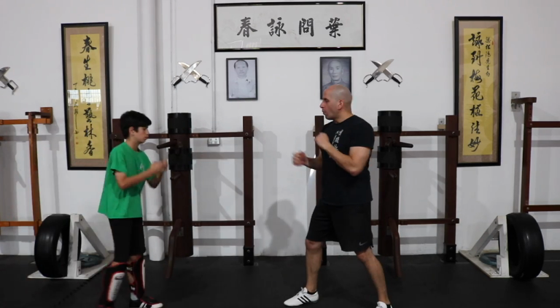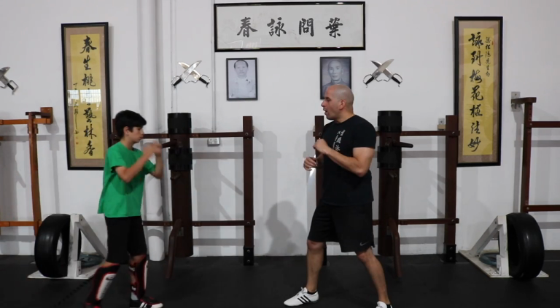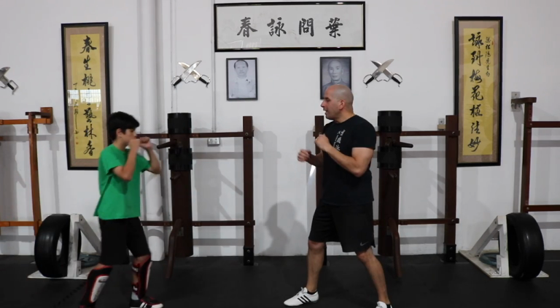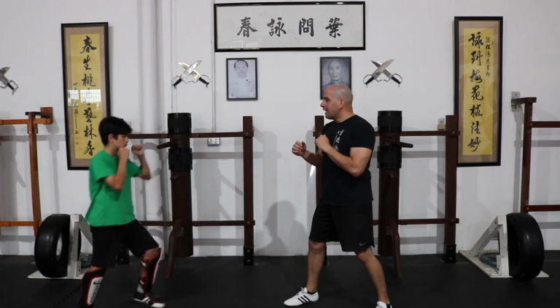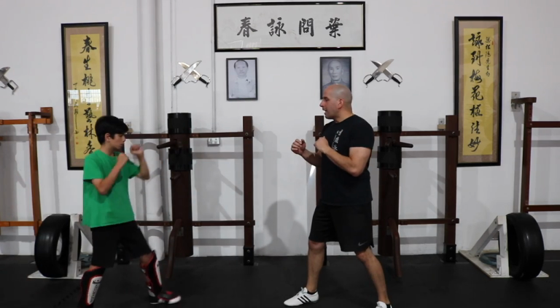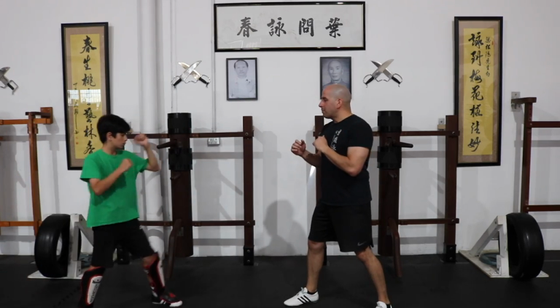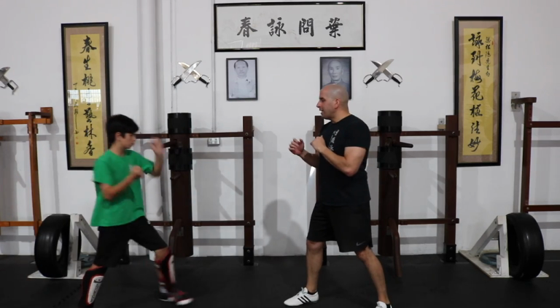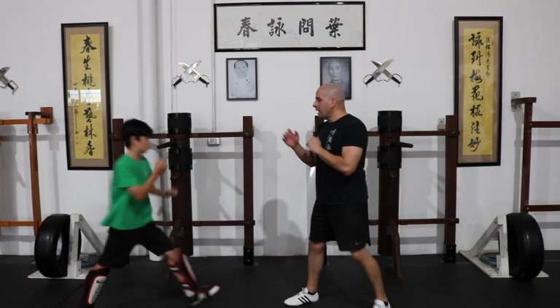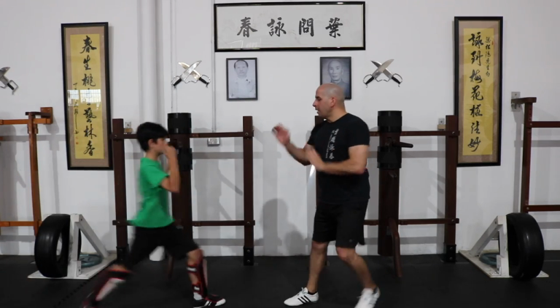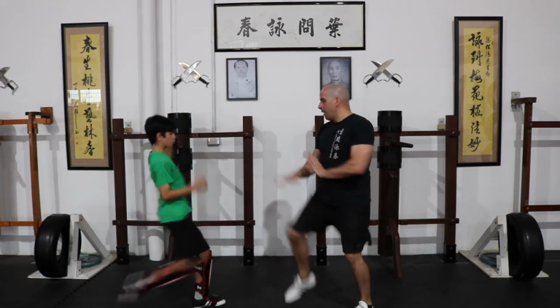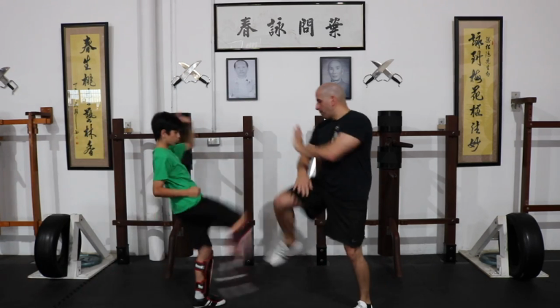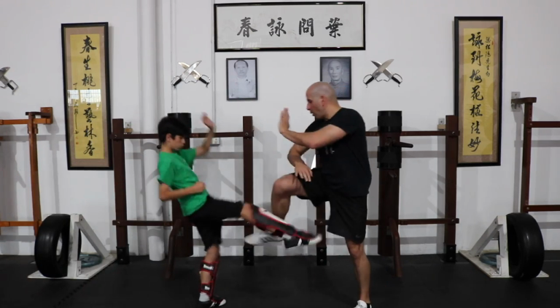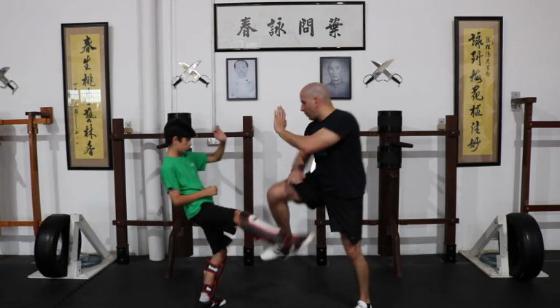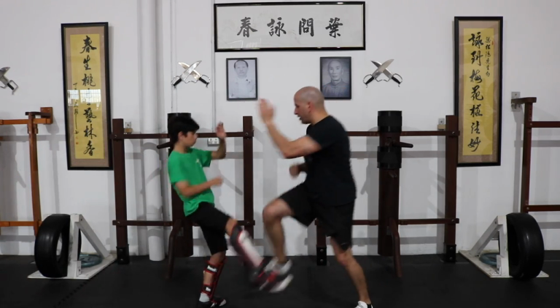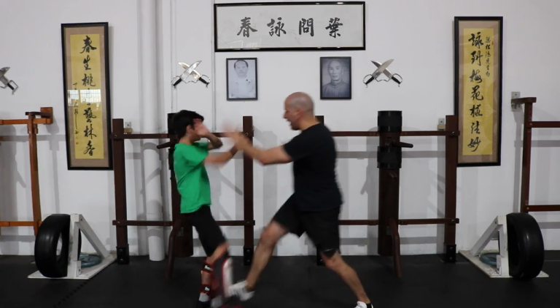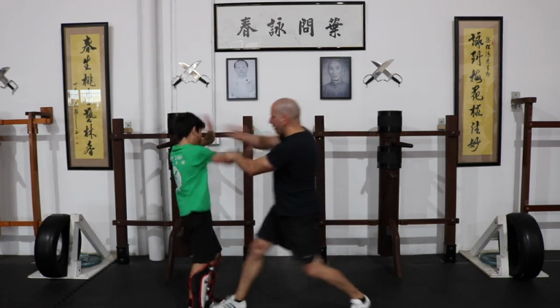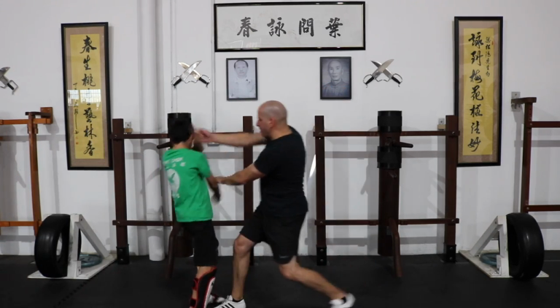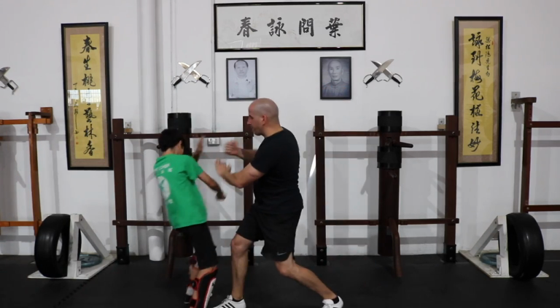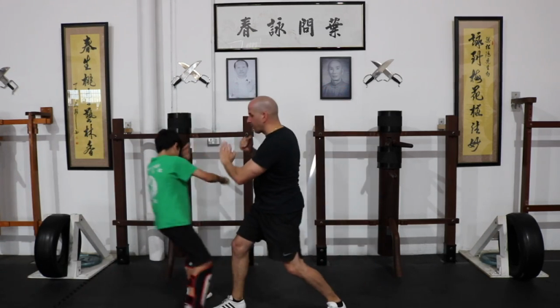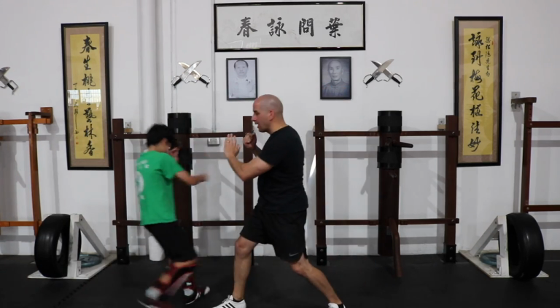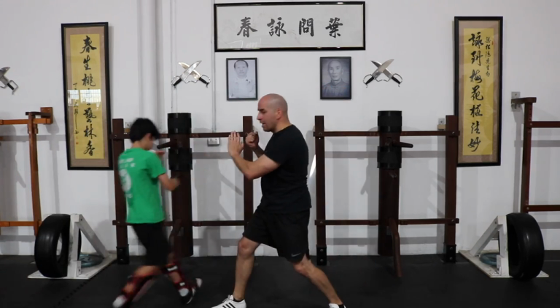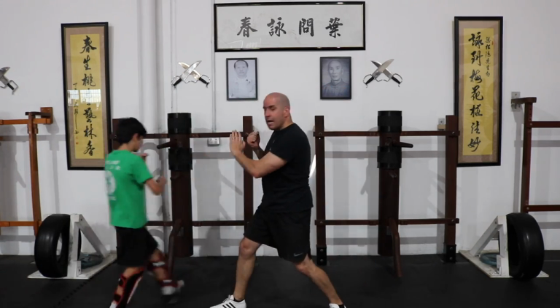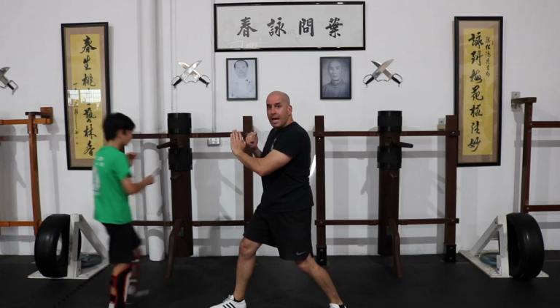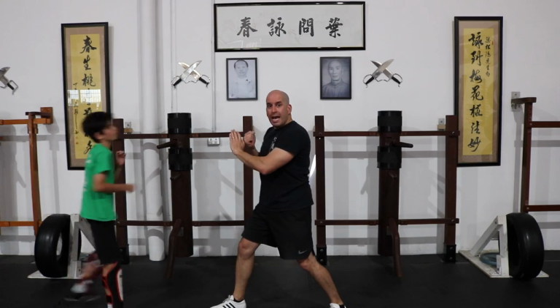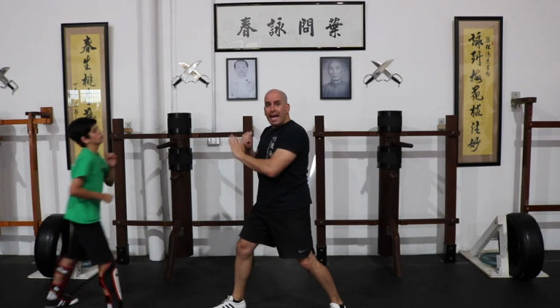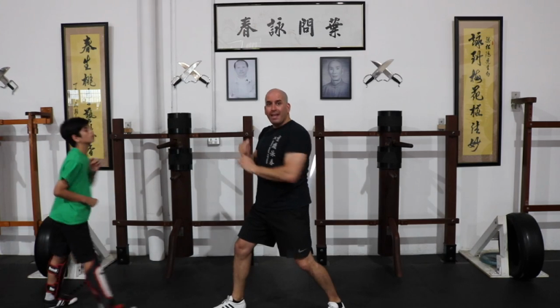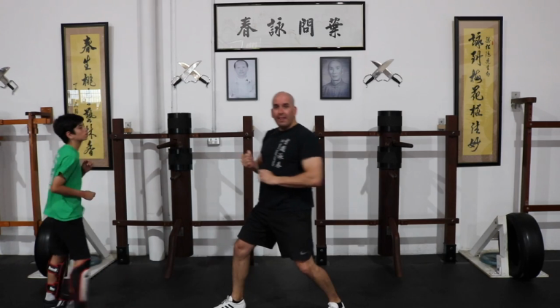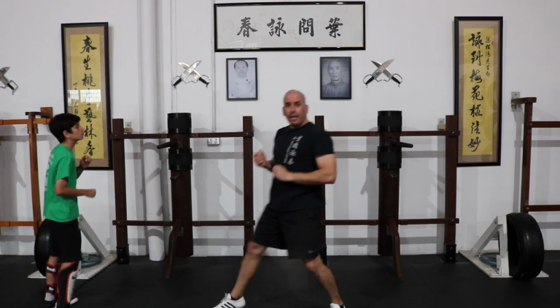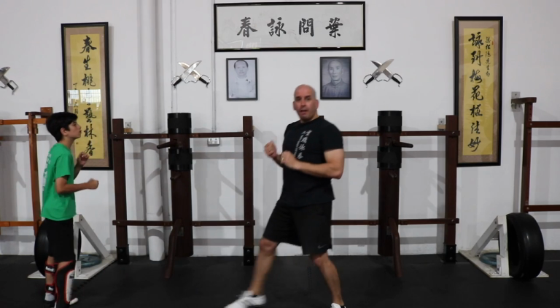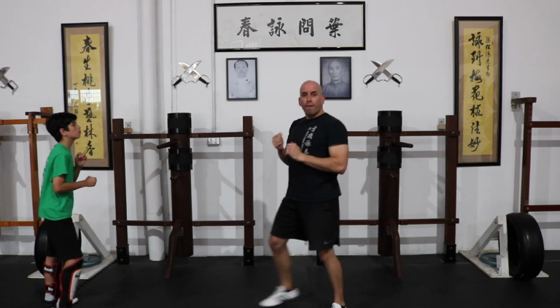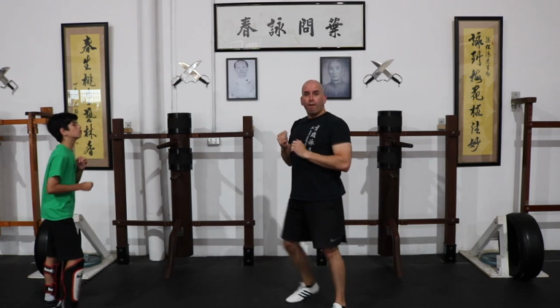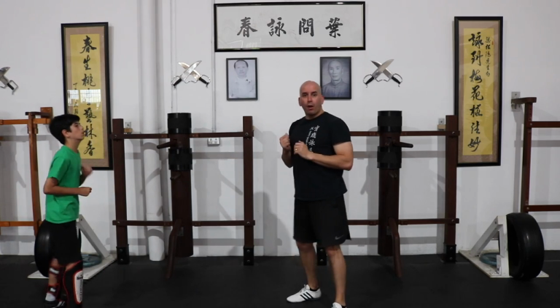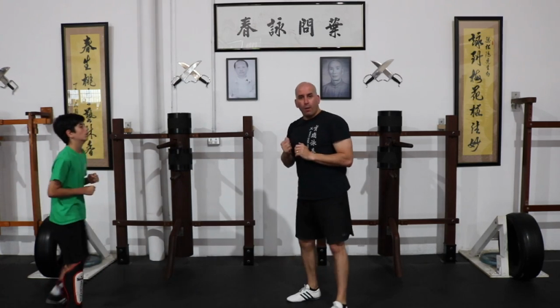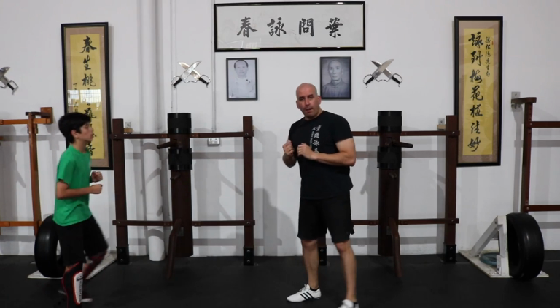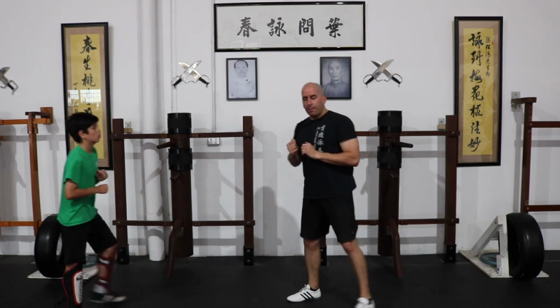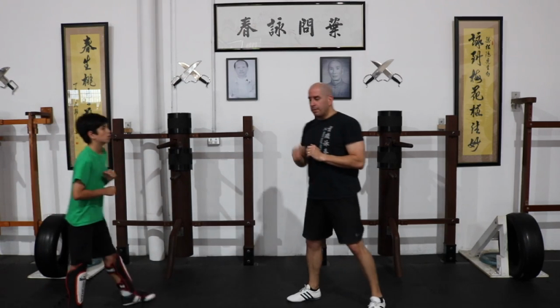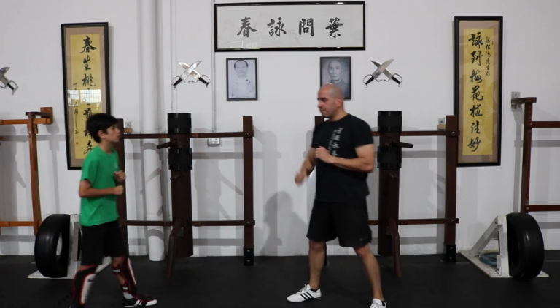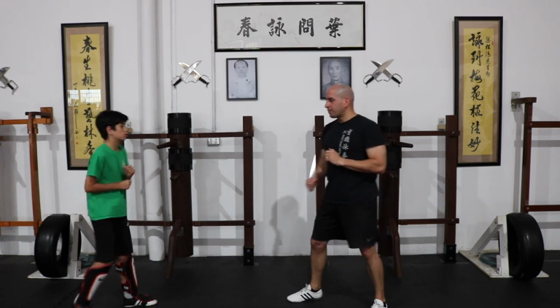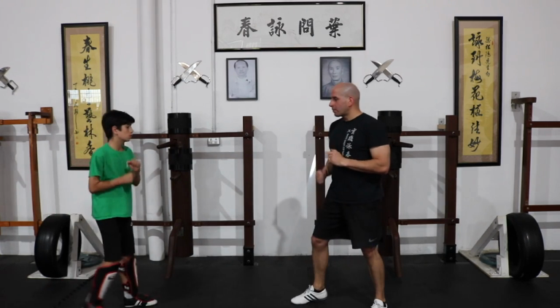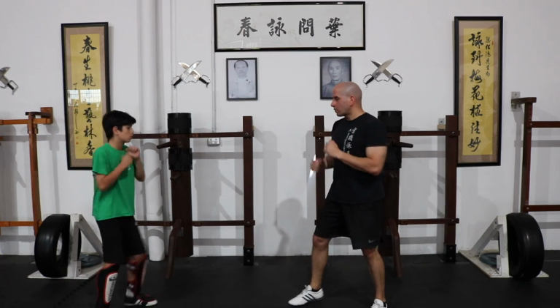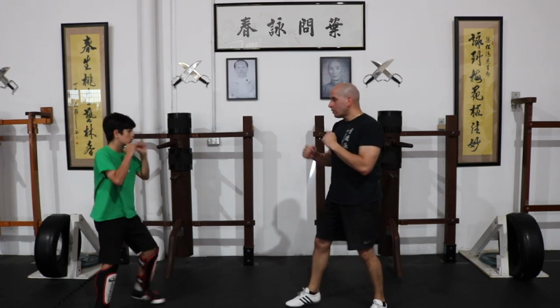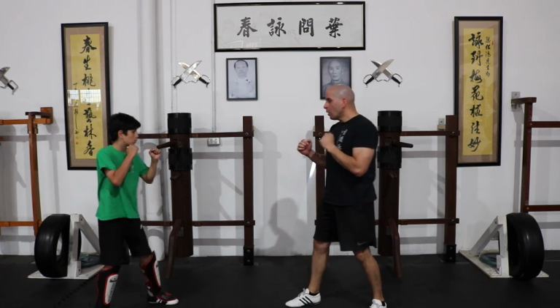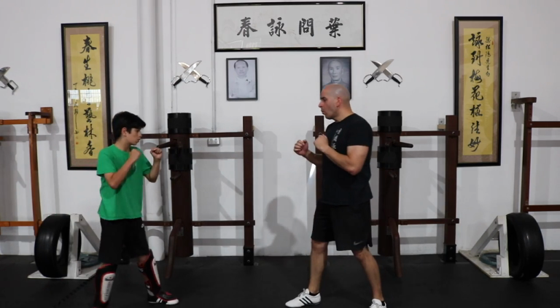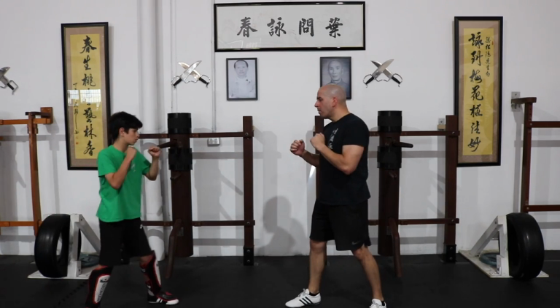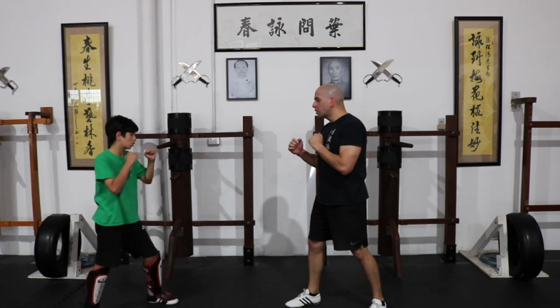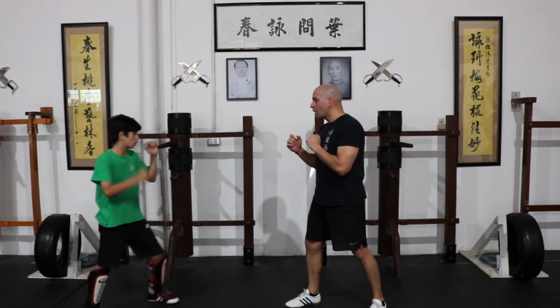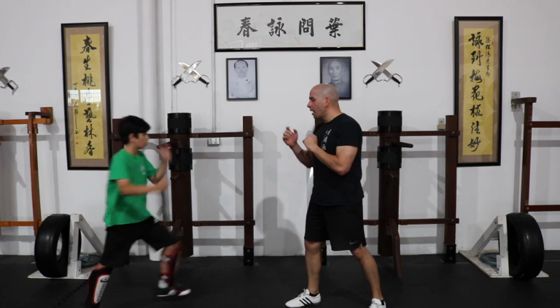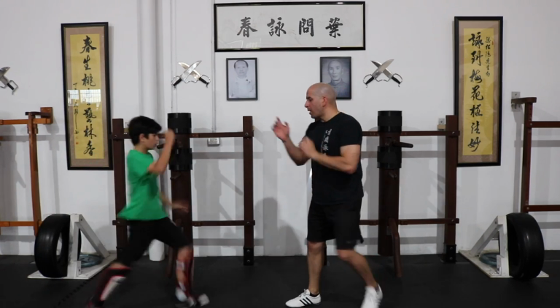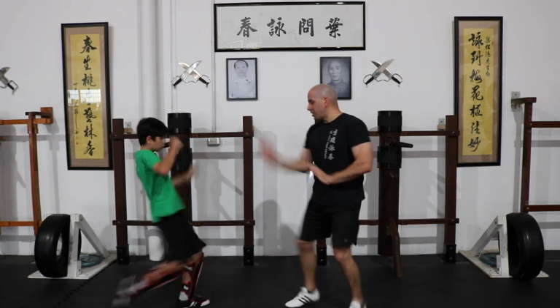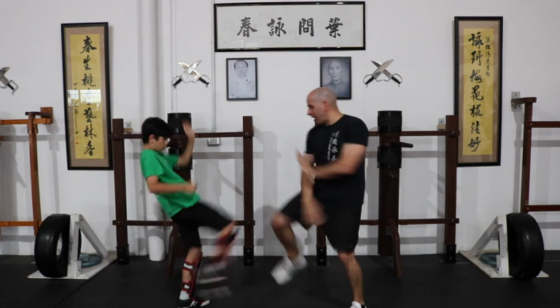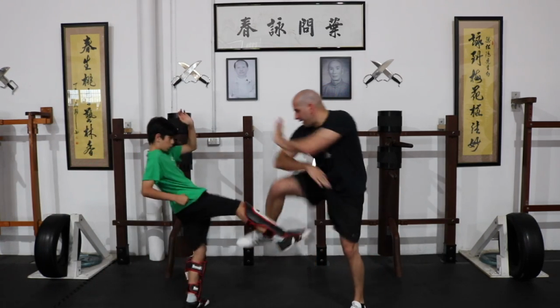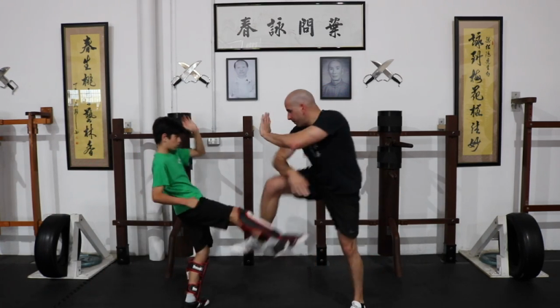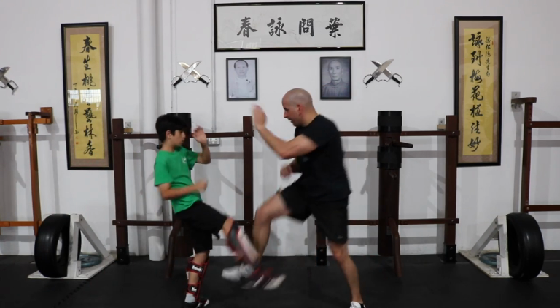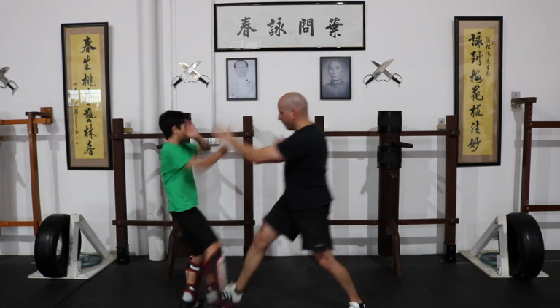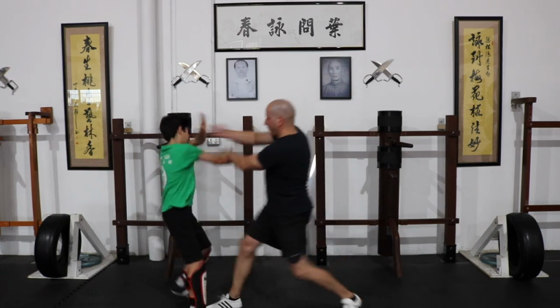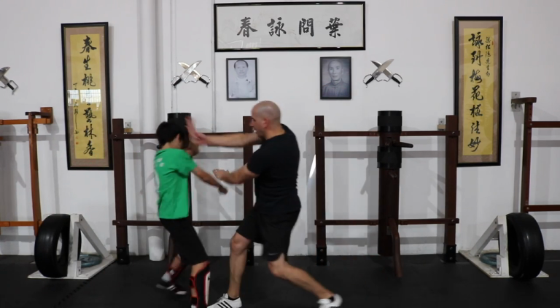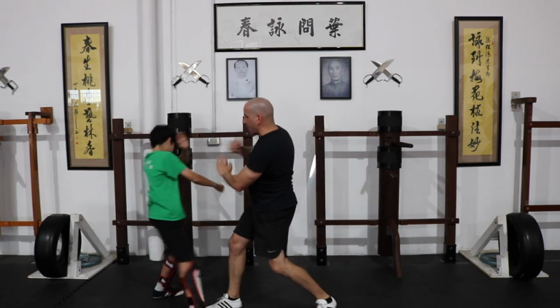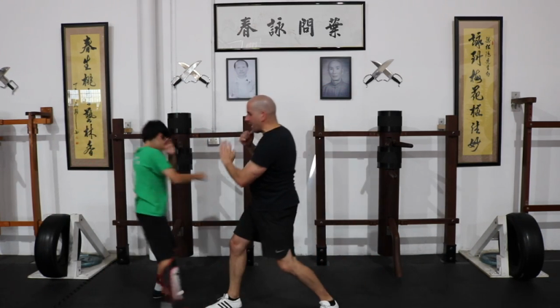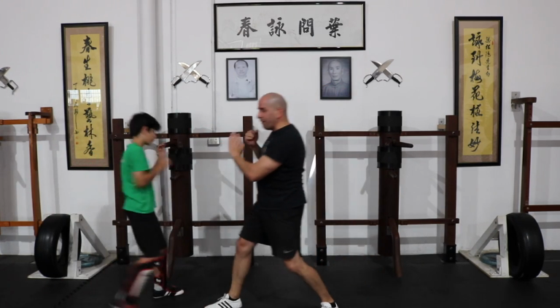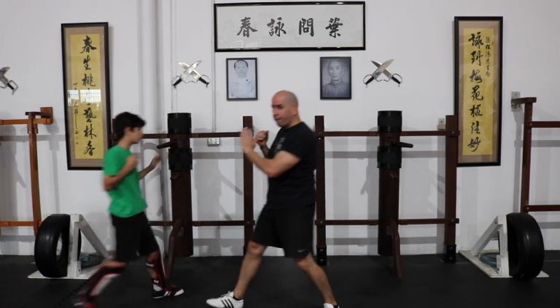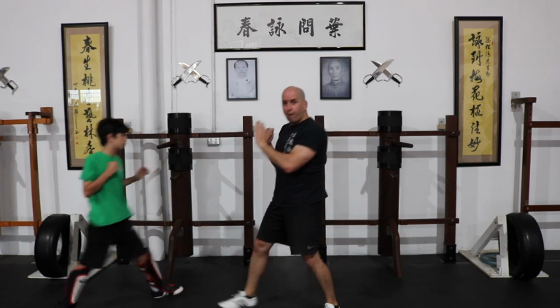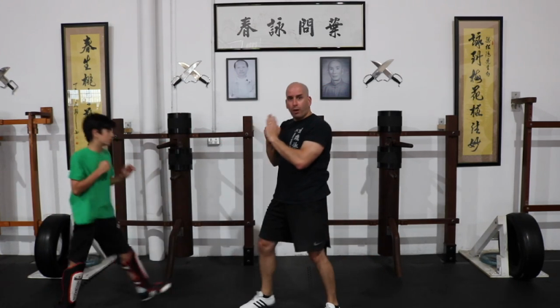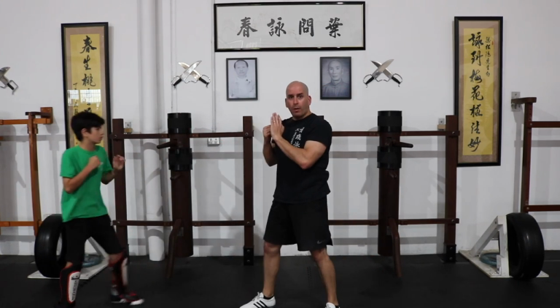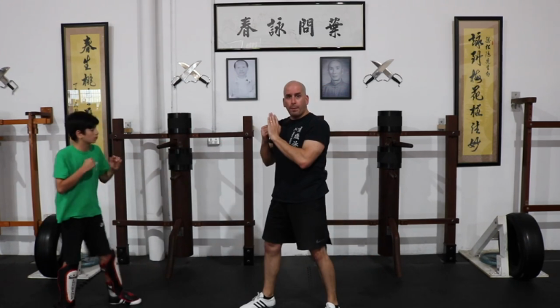He comes in, I pull my jam and then follow up. One more time: I jammed and then follow up.